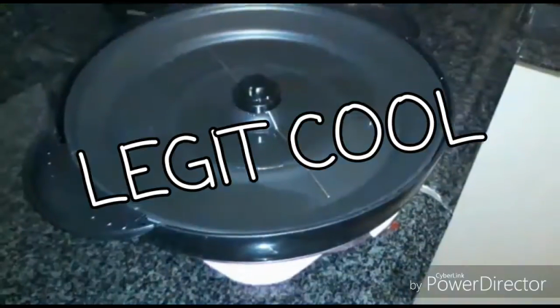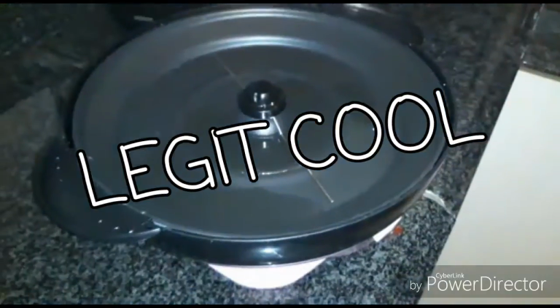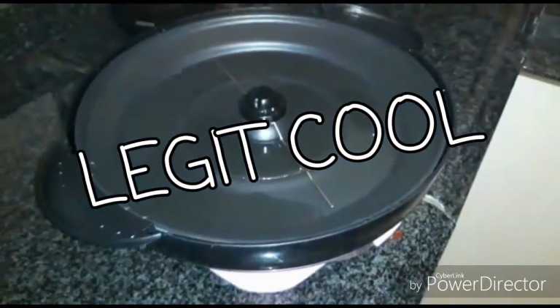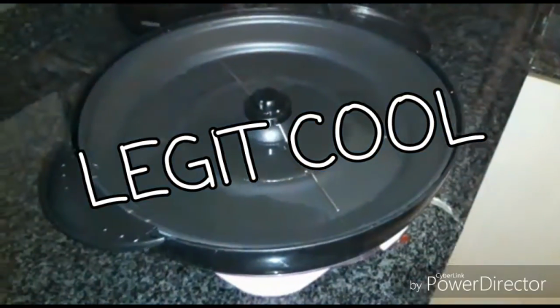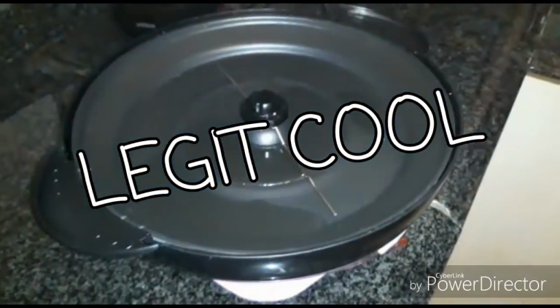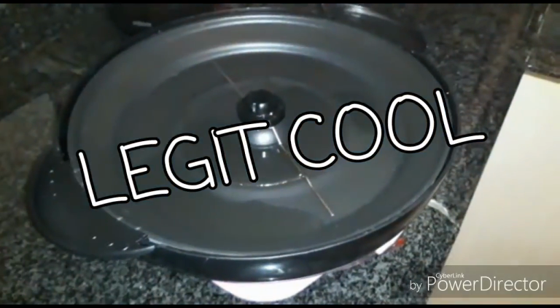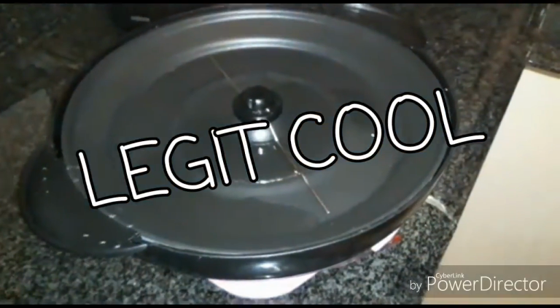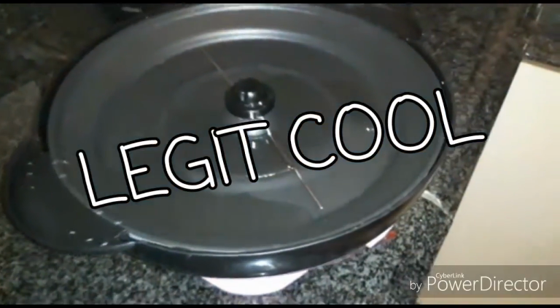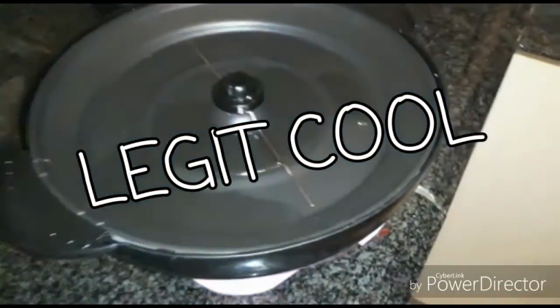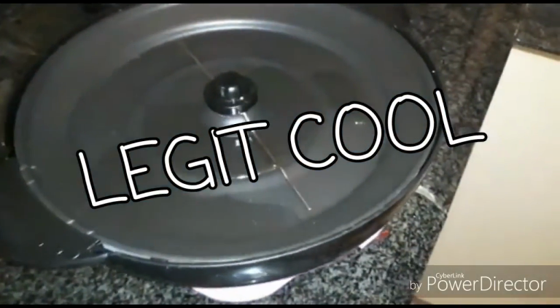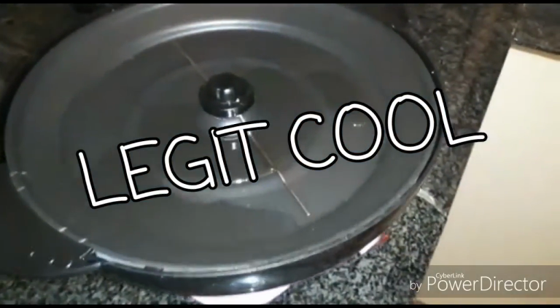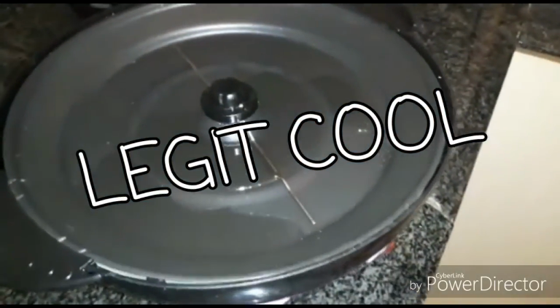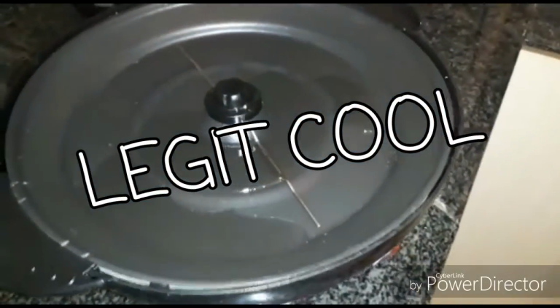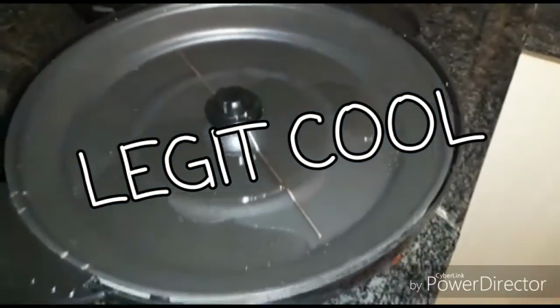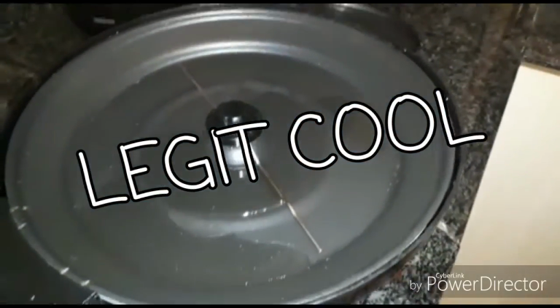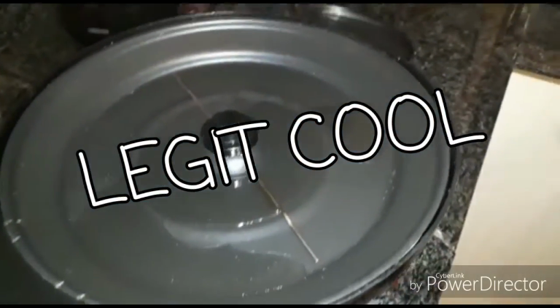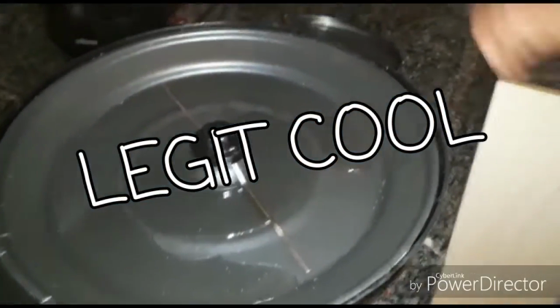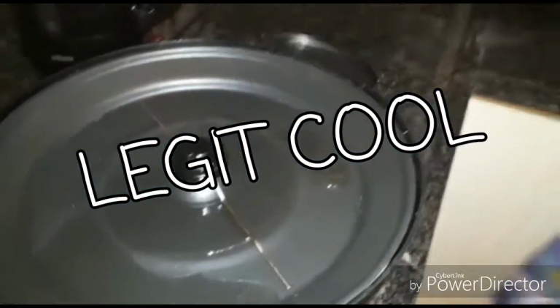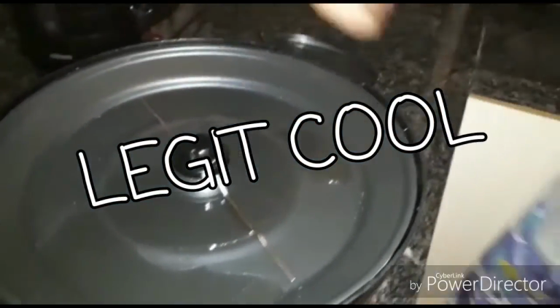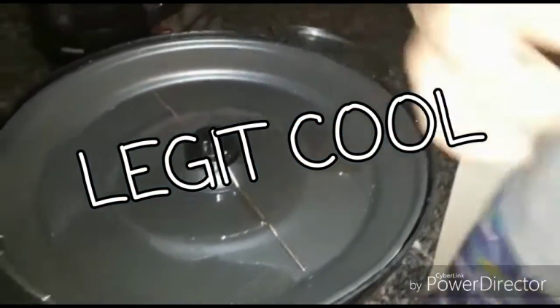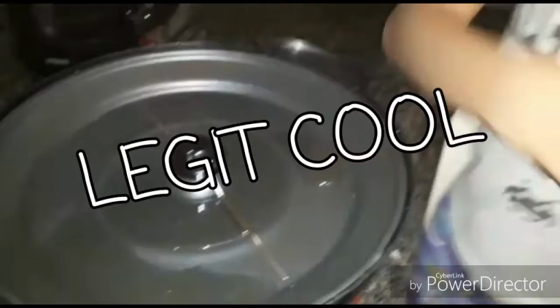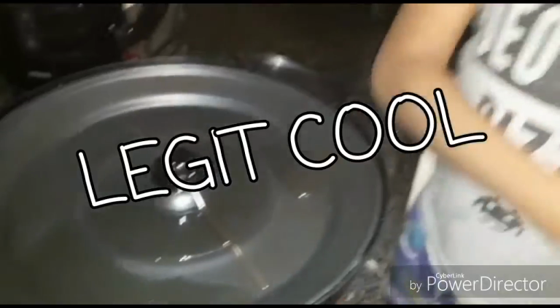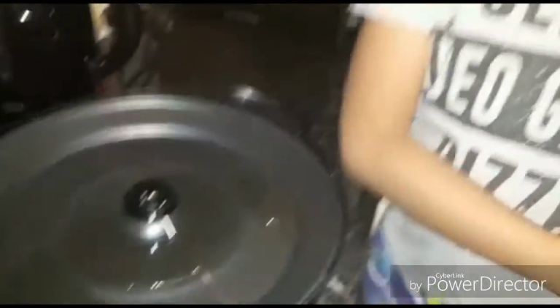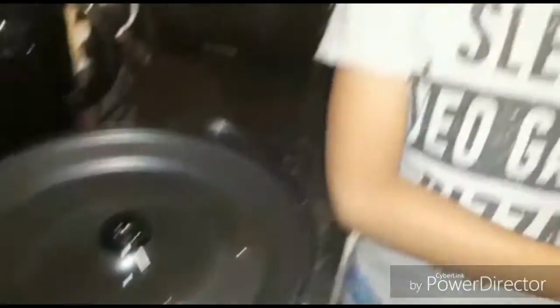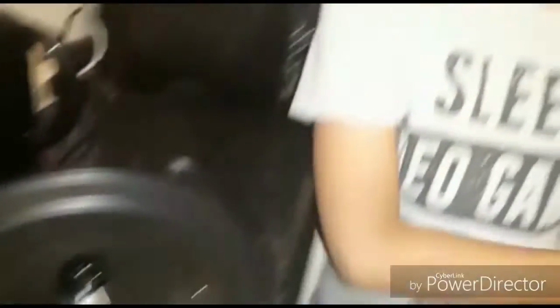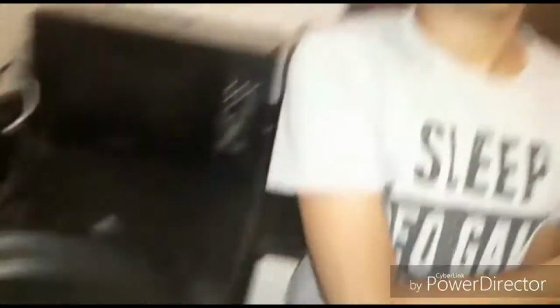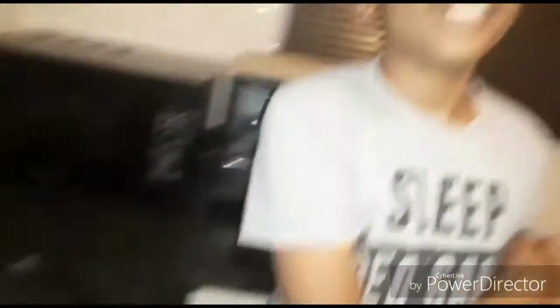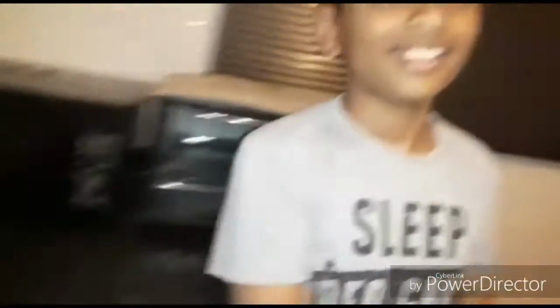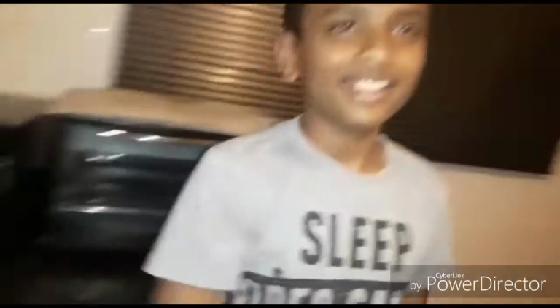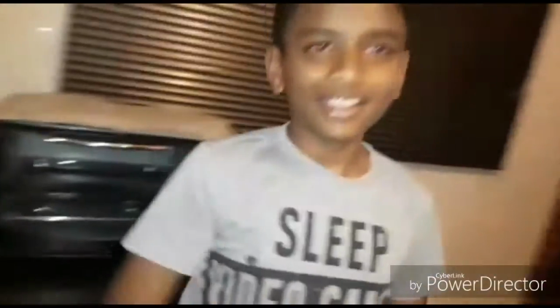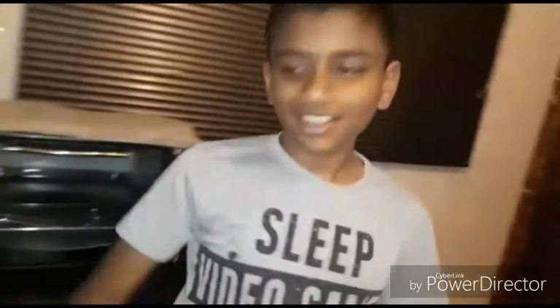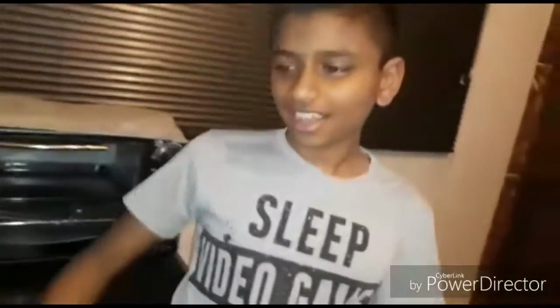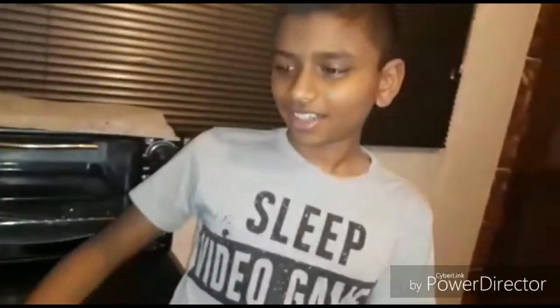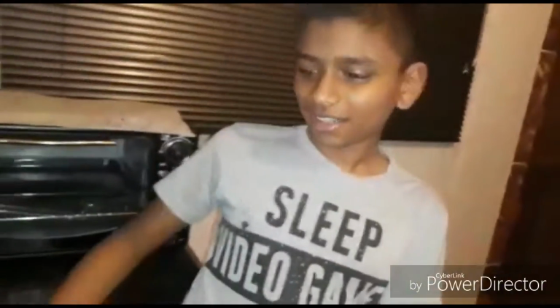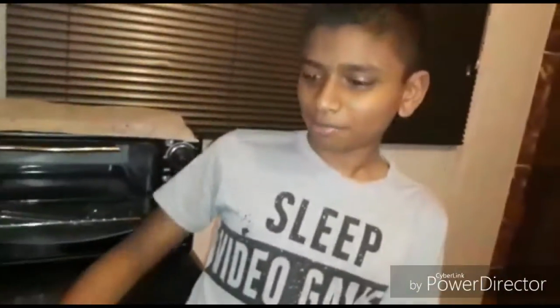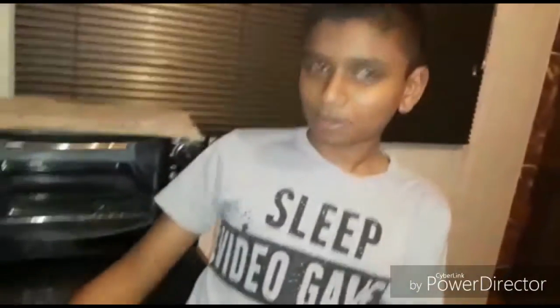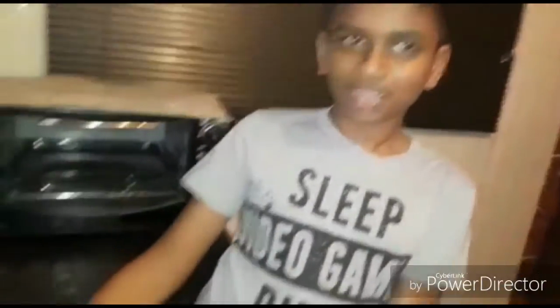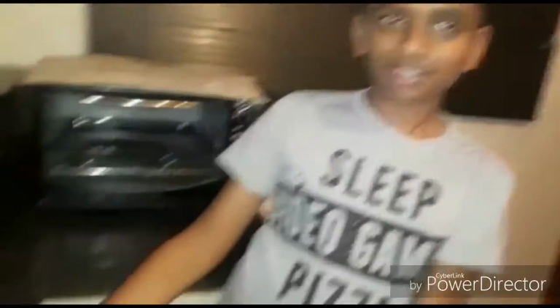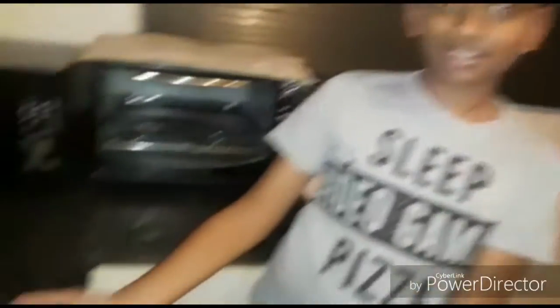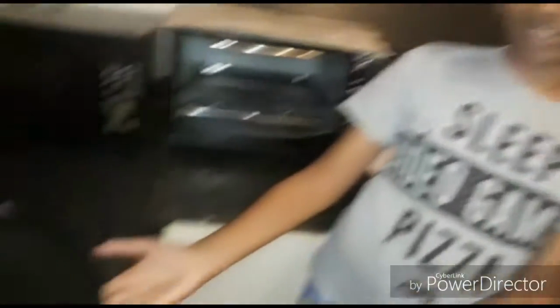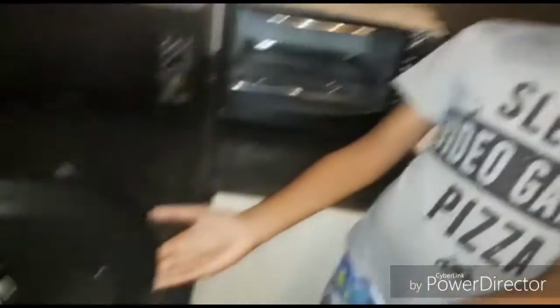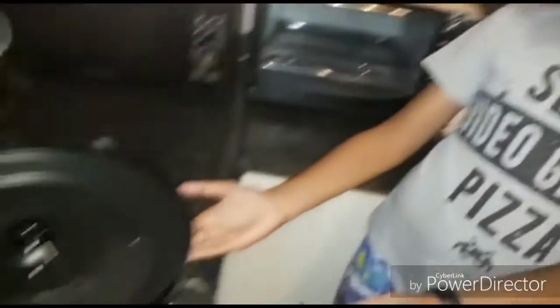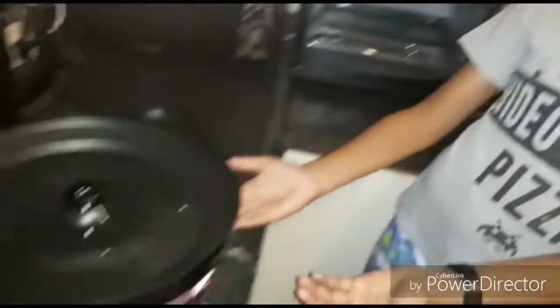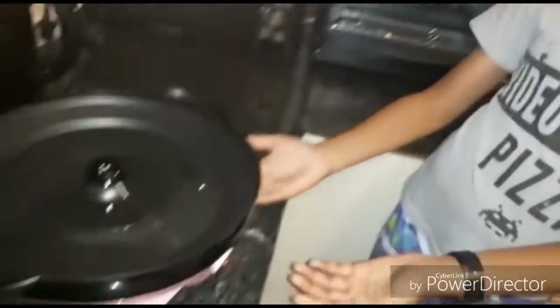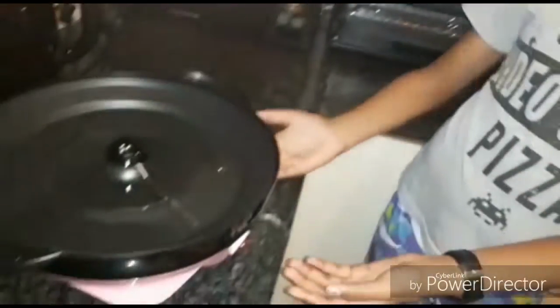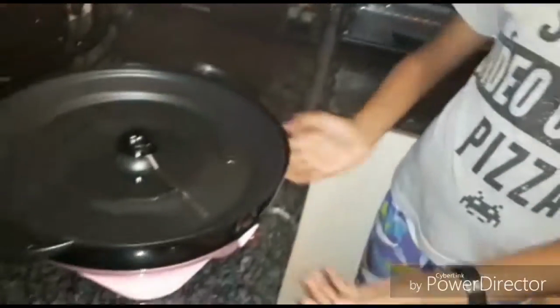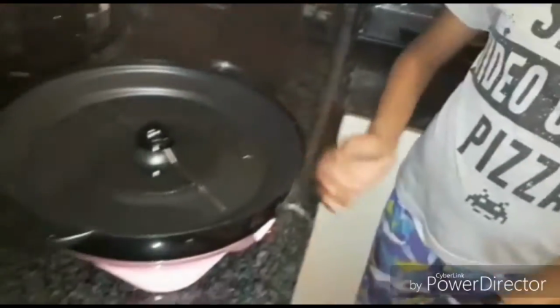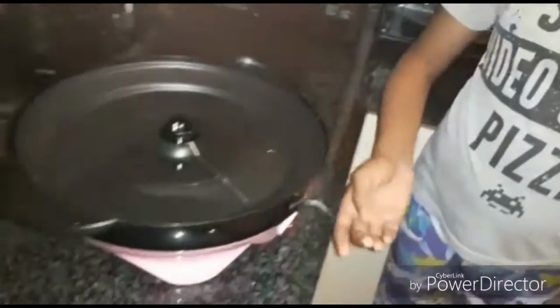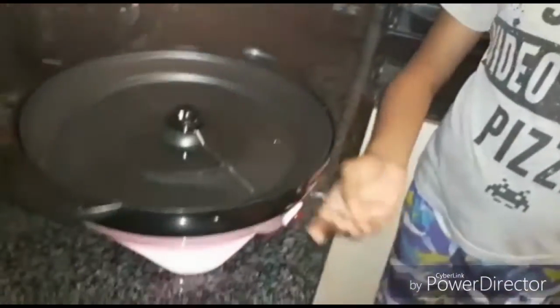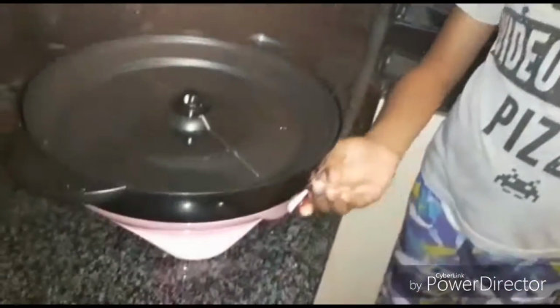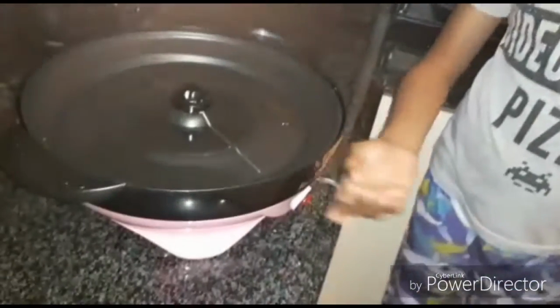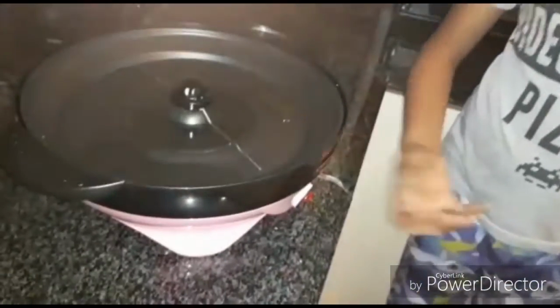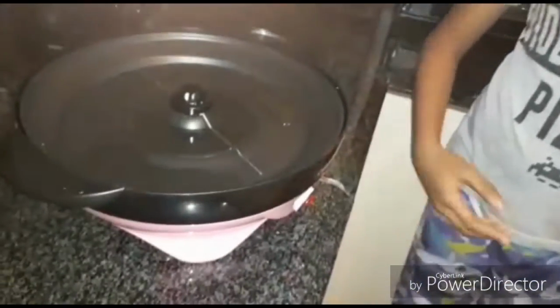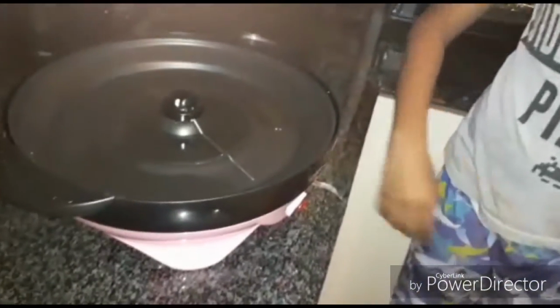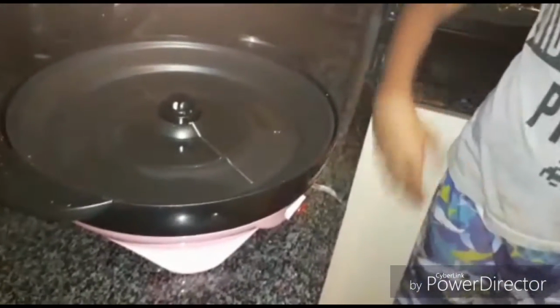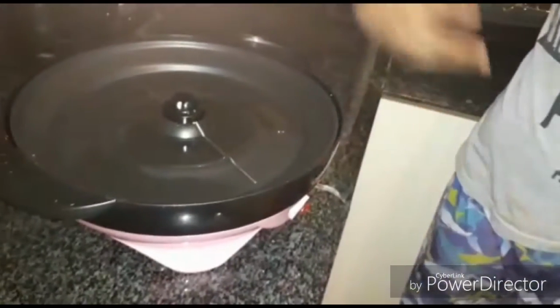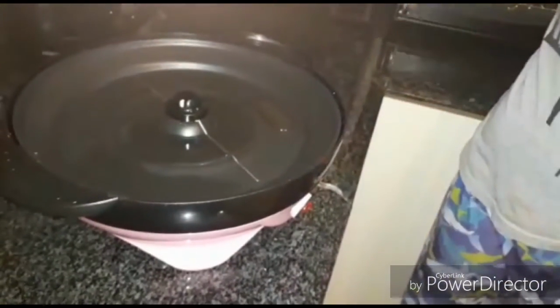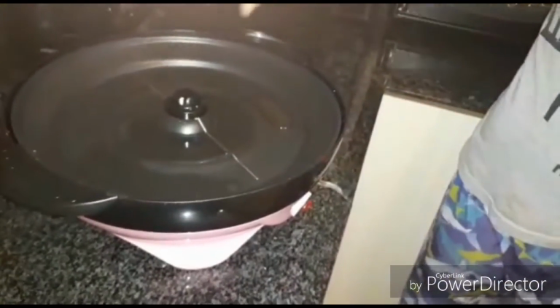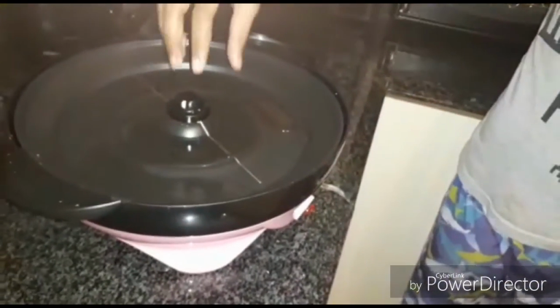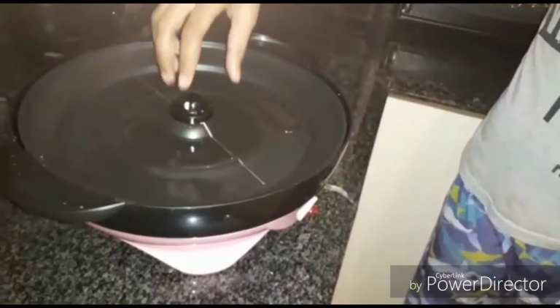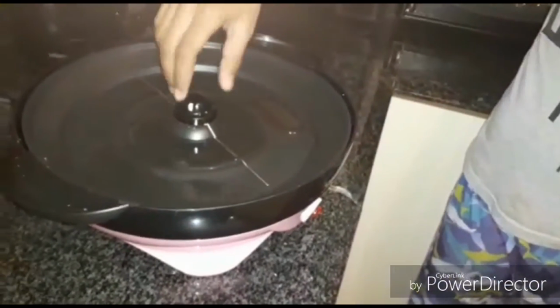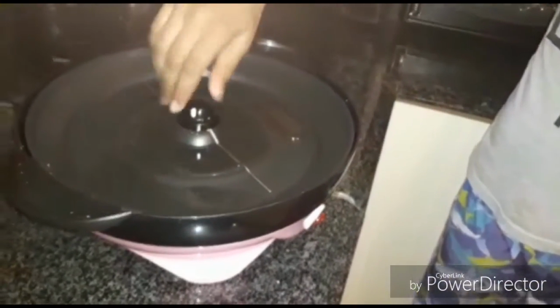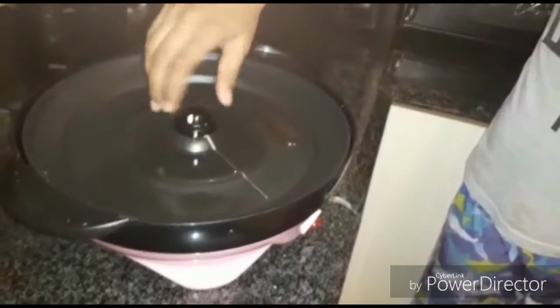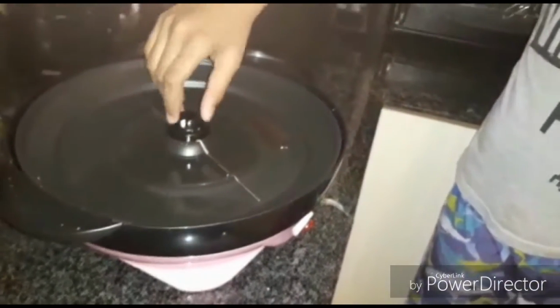This is the popcorn machine with some oil in it, and it's pink. As you can see, it has a switch and it has this thing.